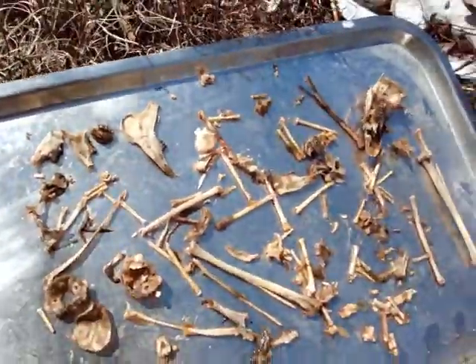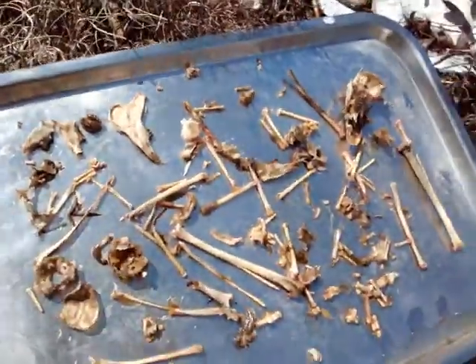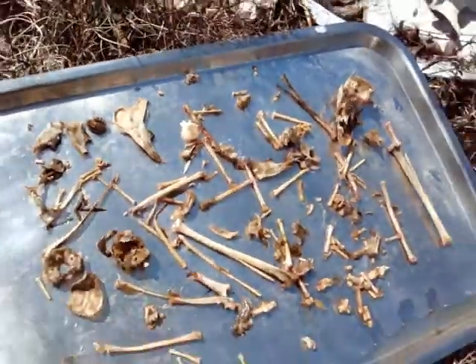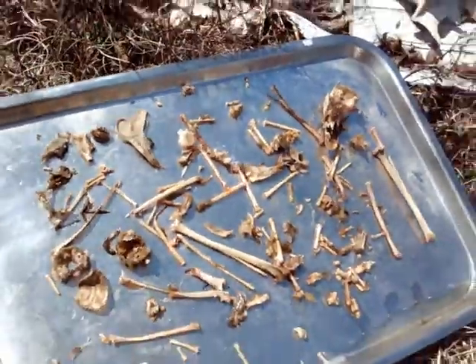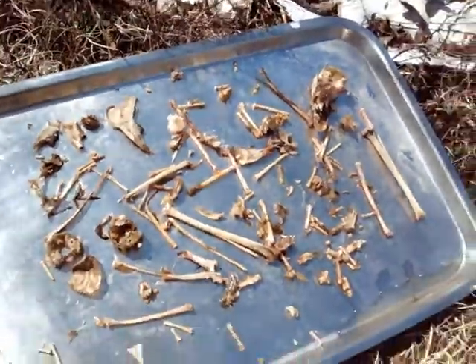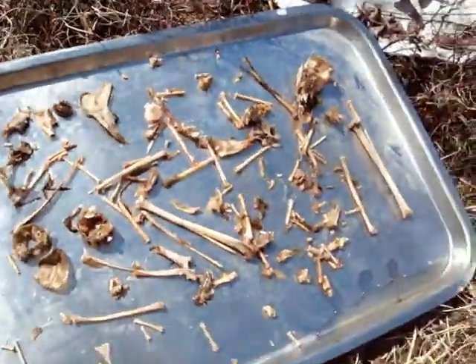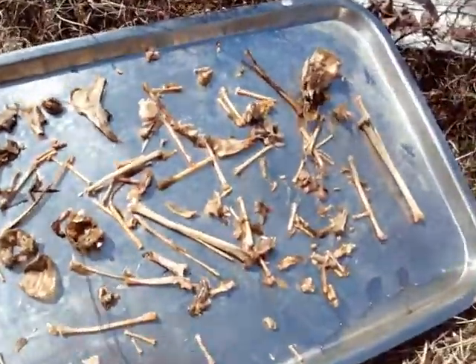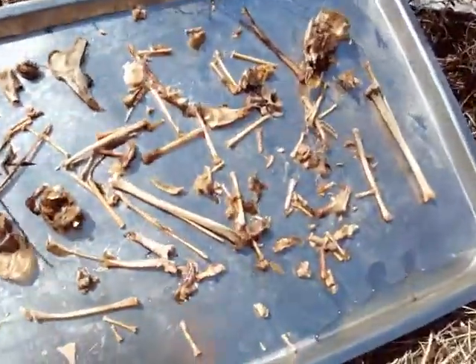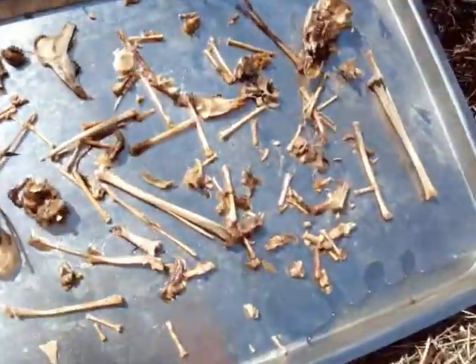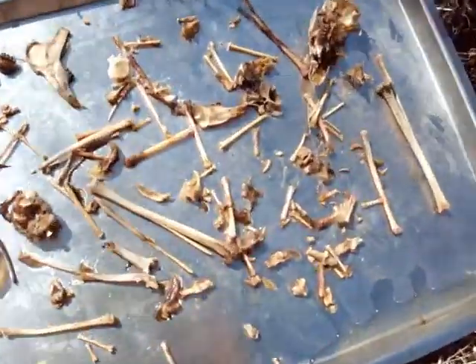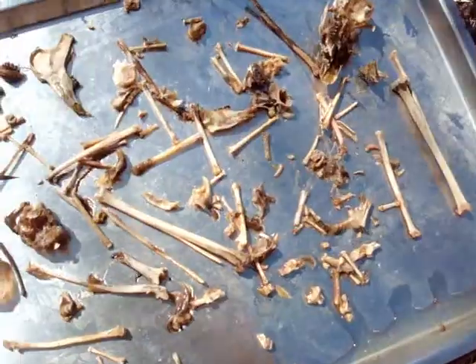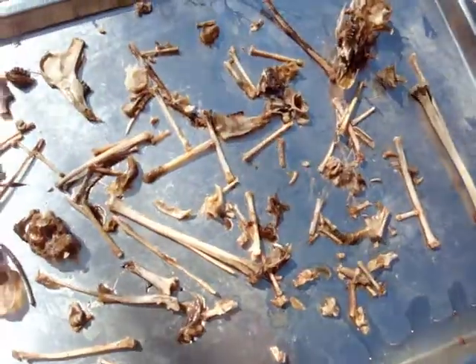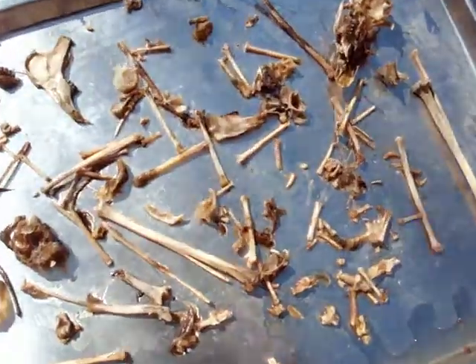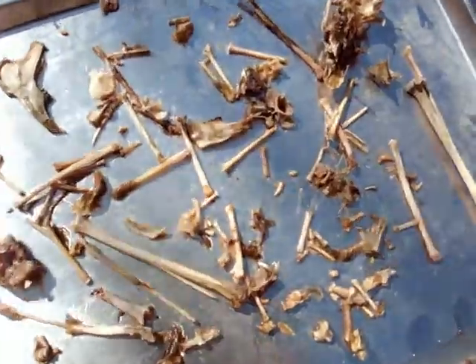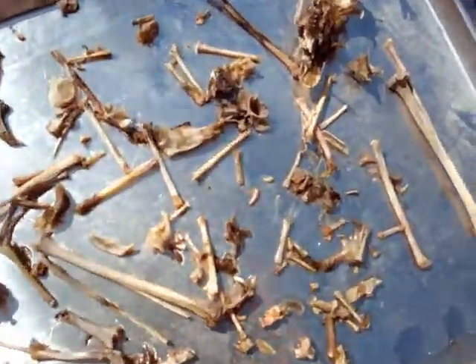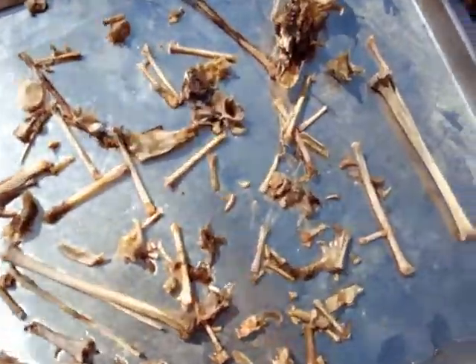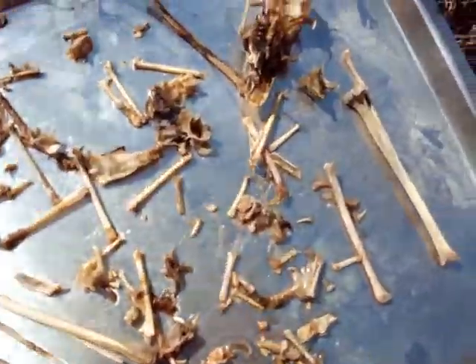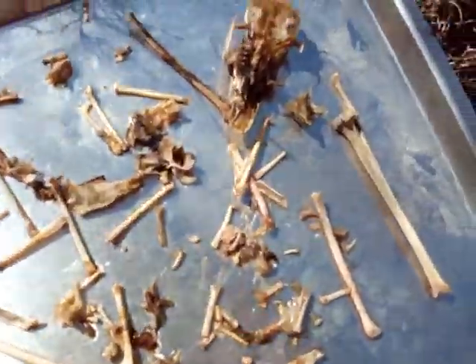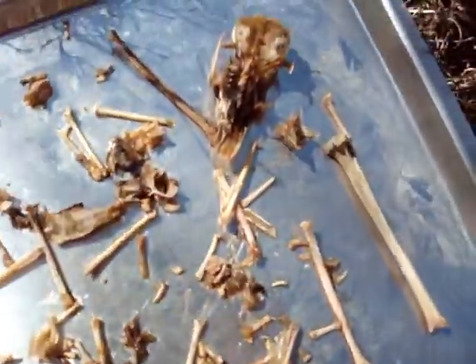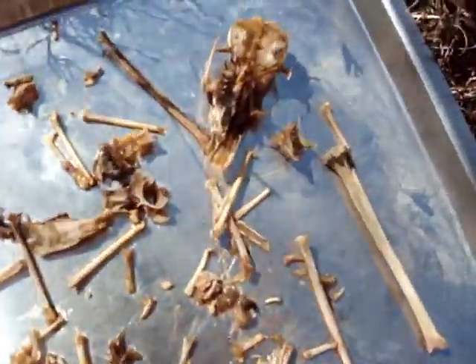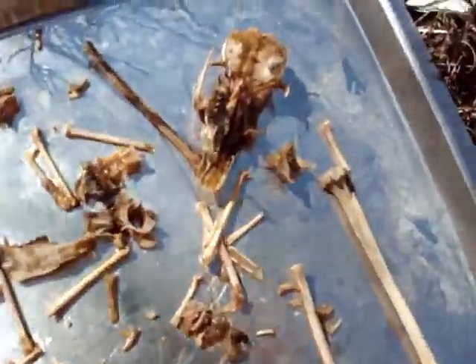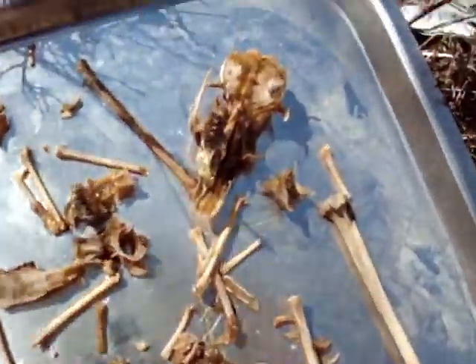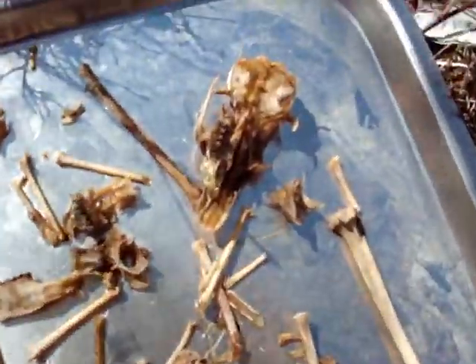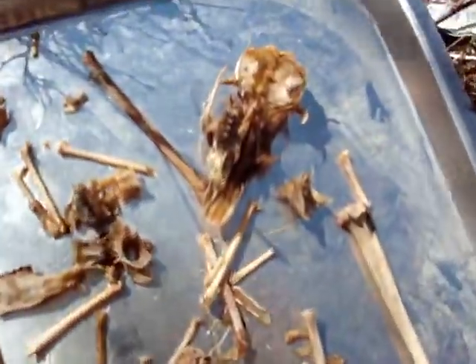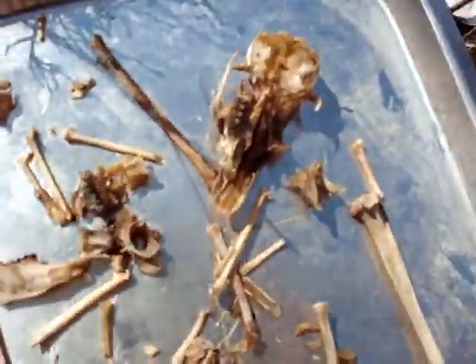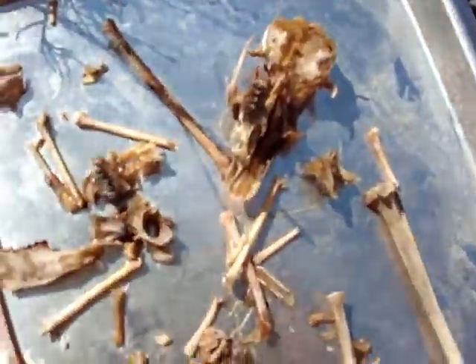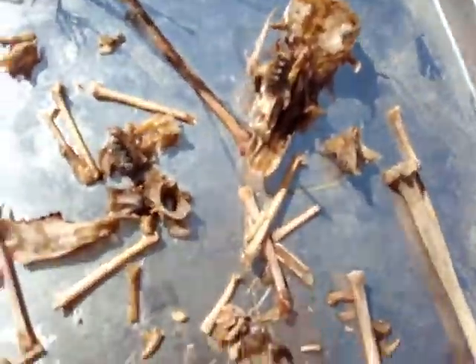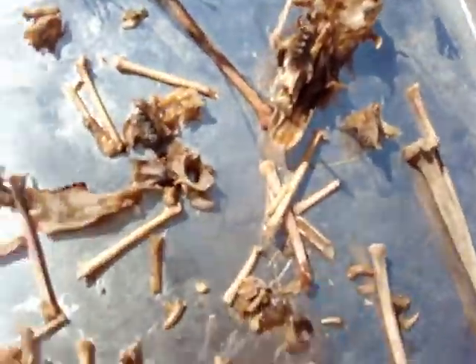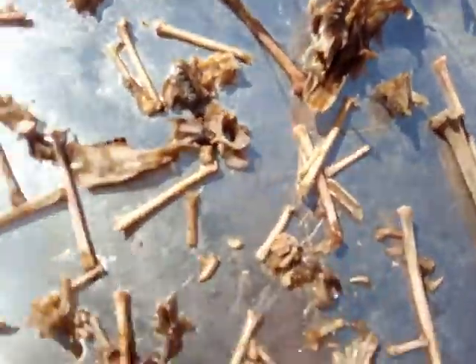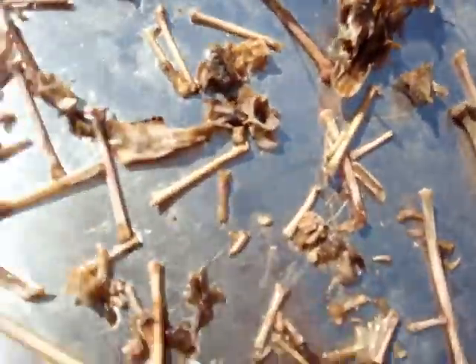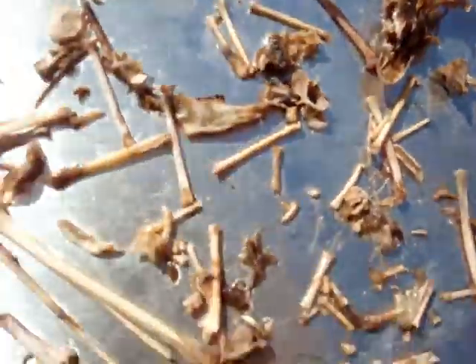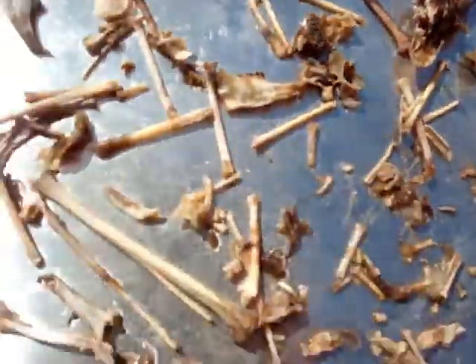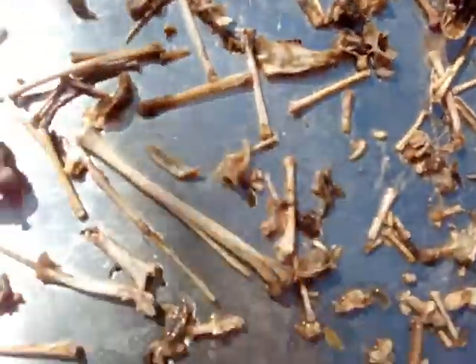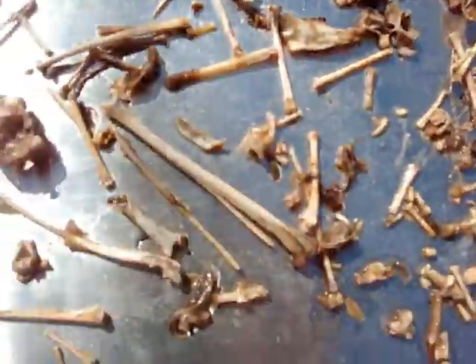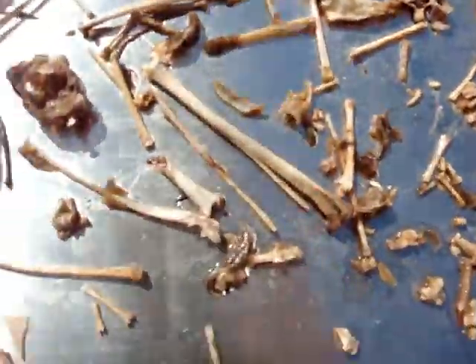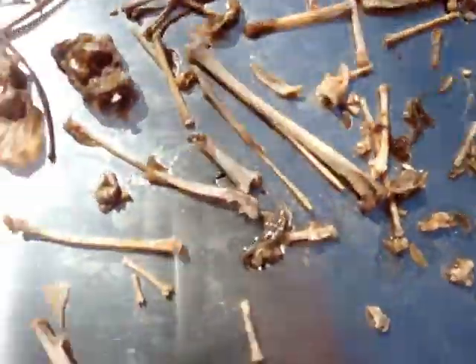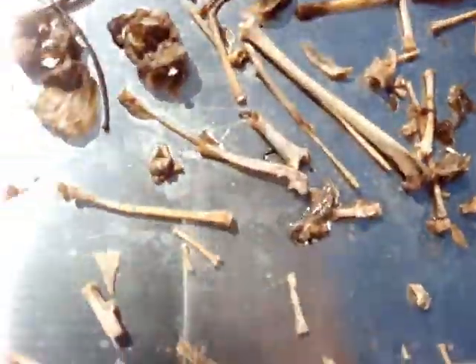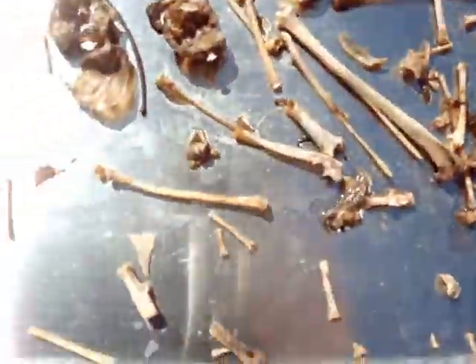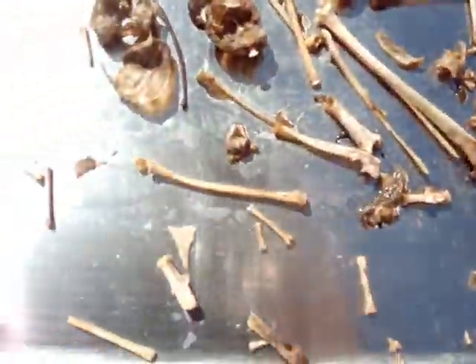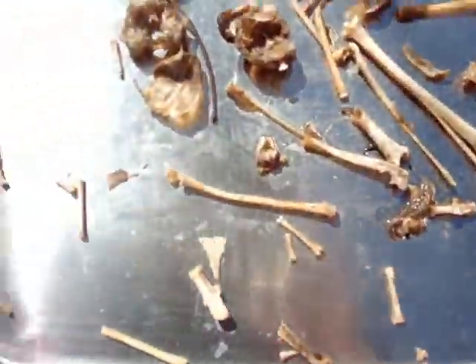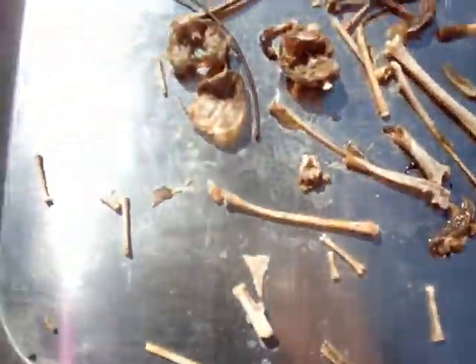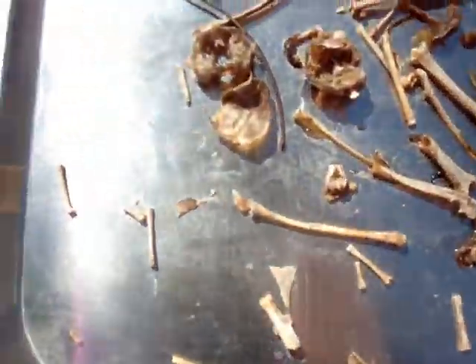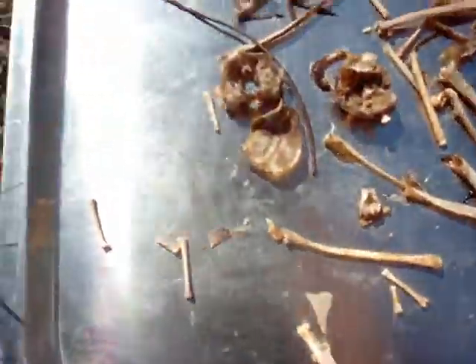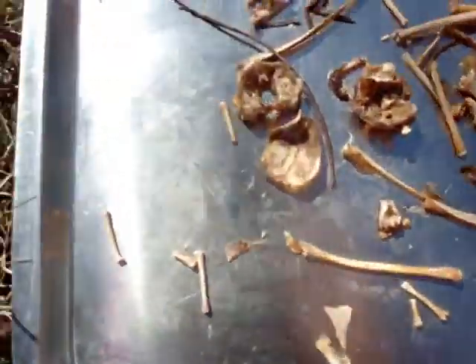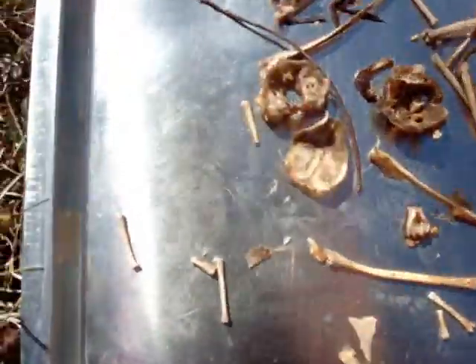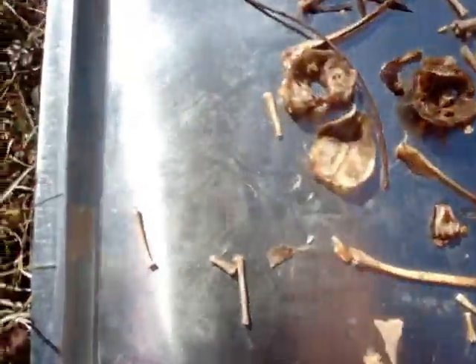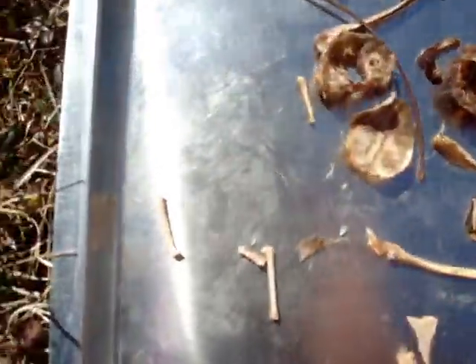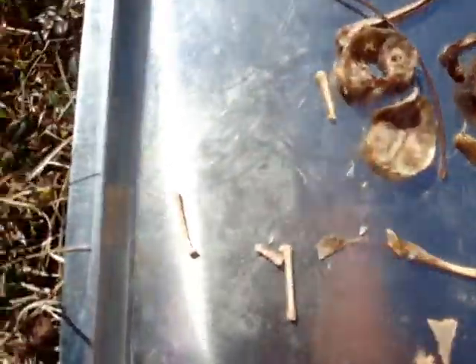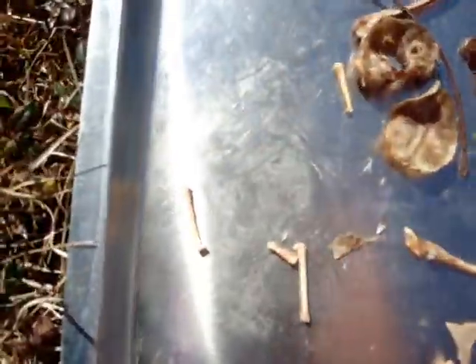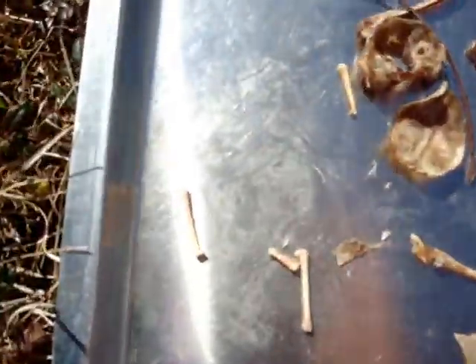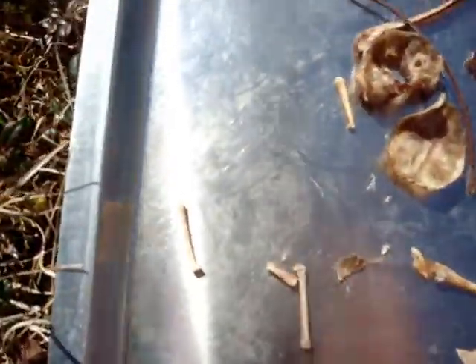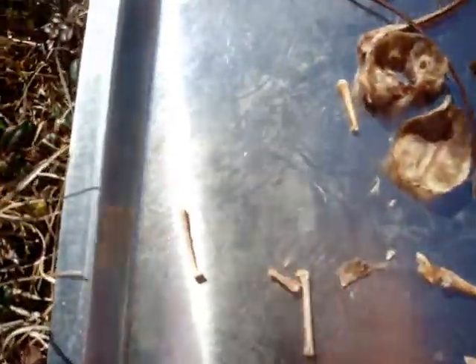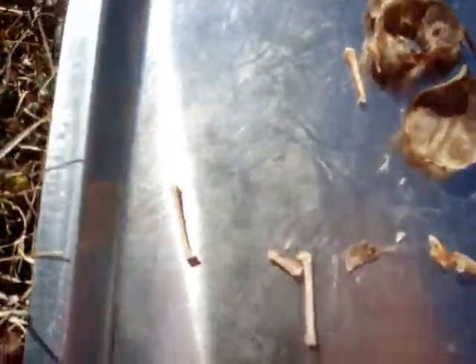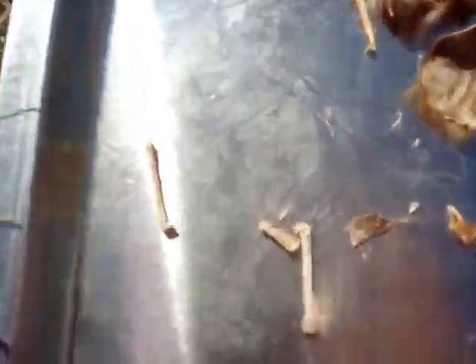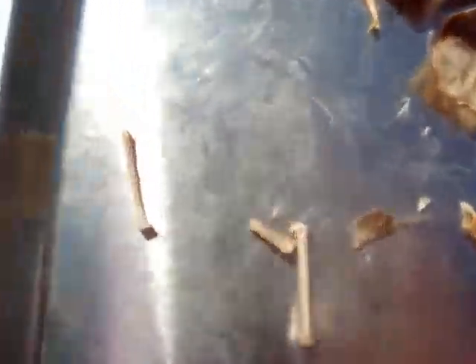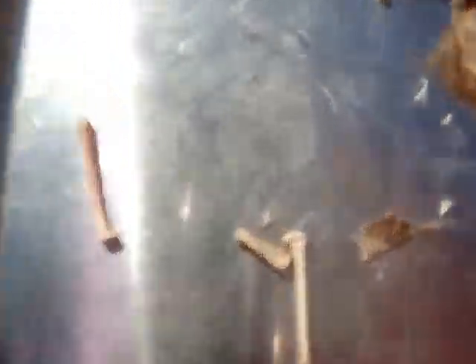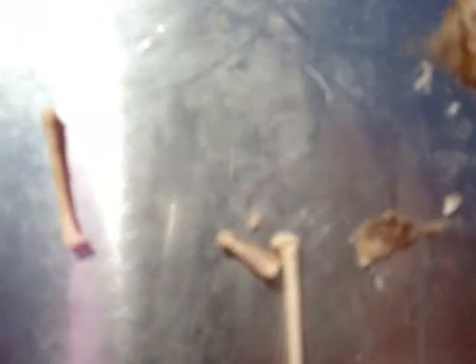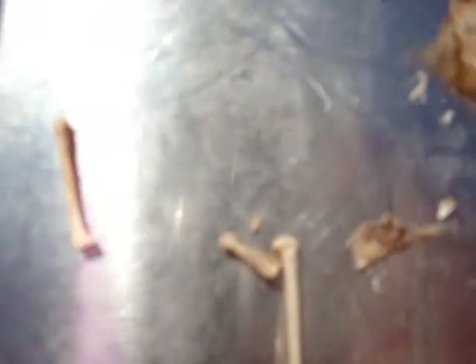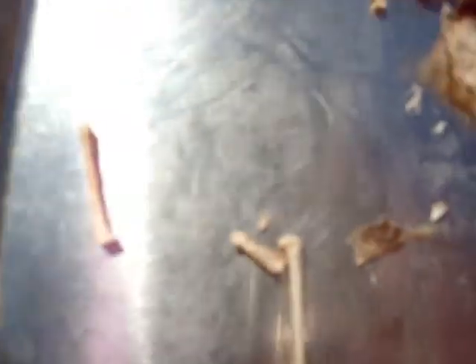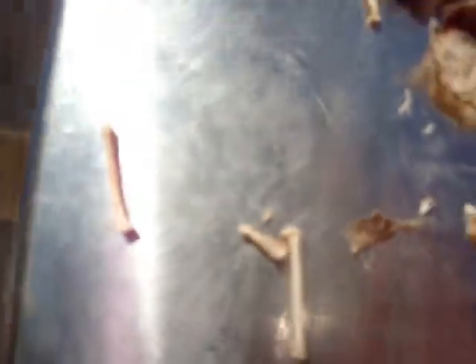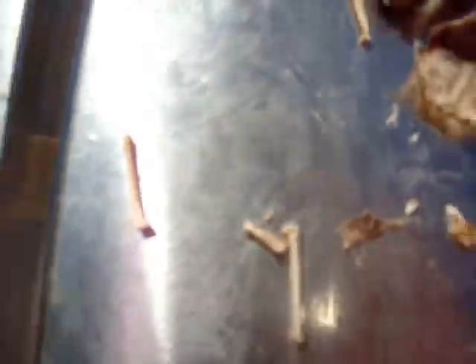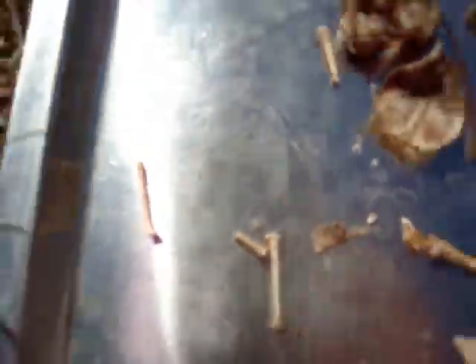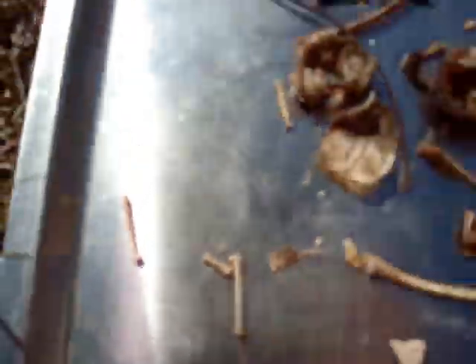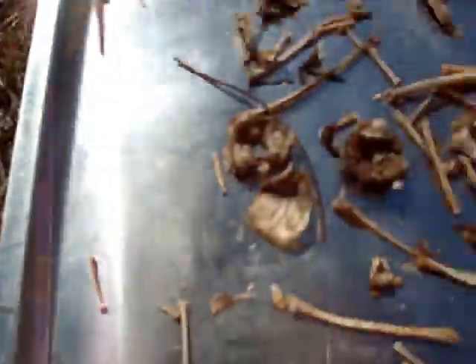So here's the rabbit bone. You can see there's lots of very usable material here, including some very small toe bones.